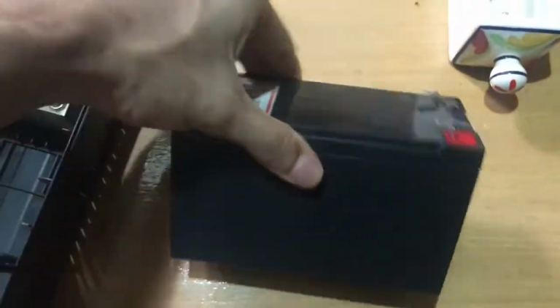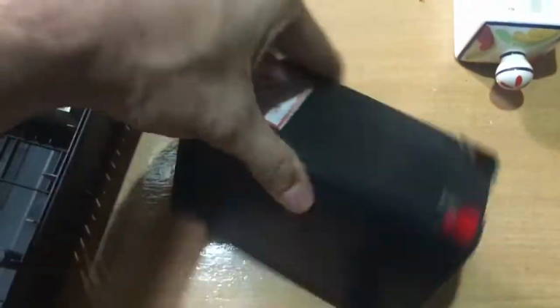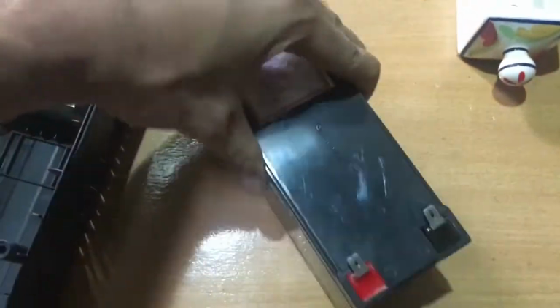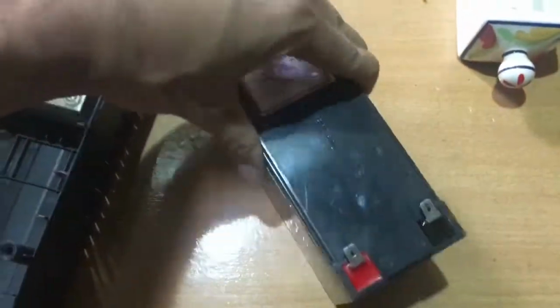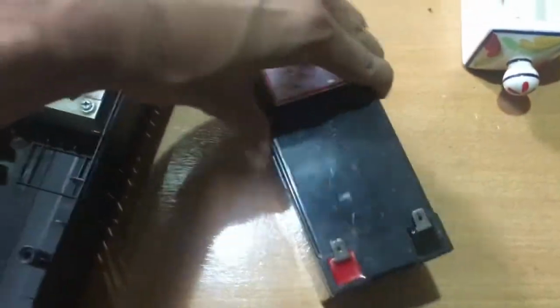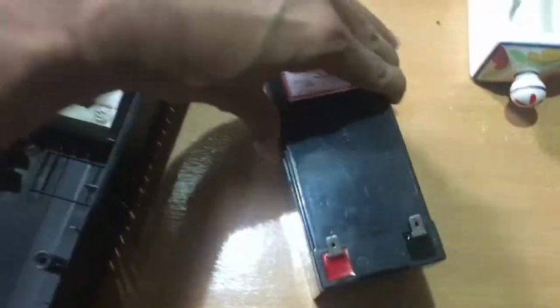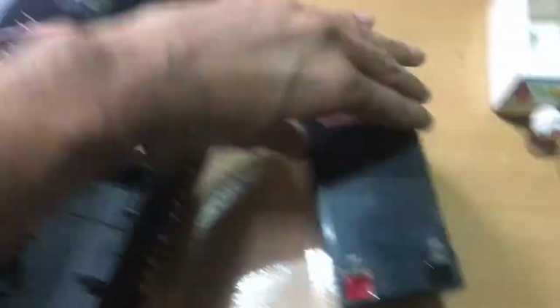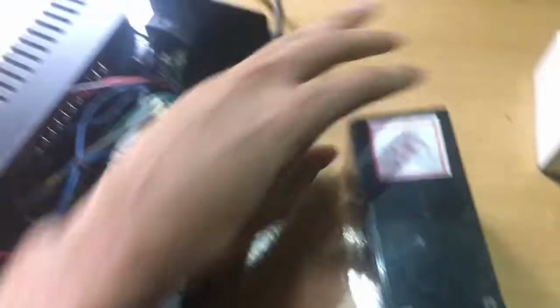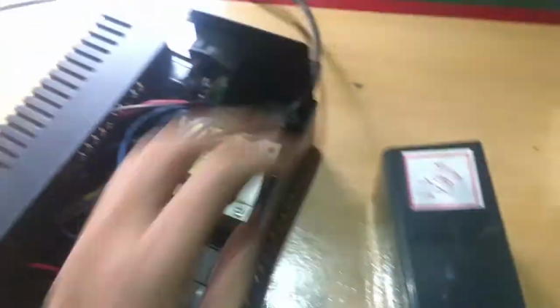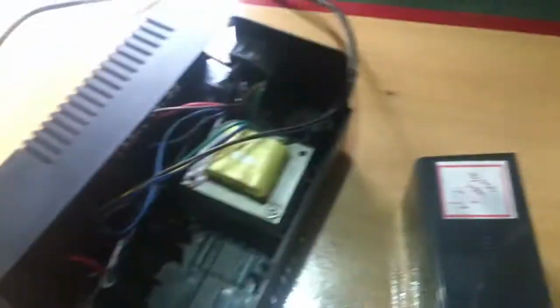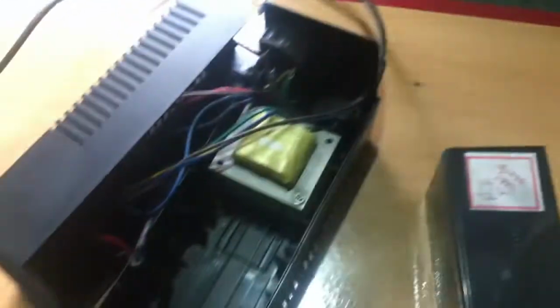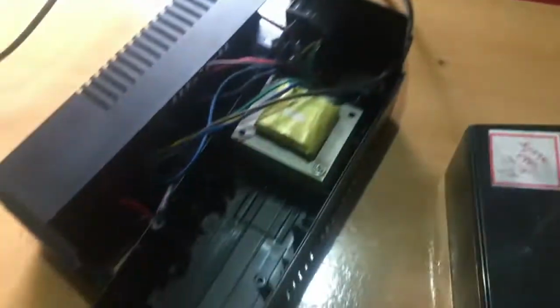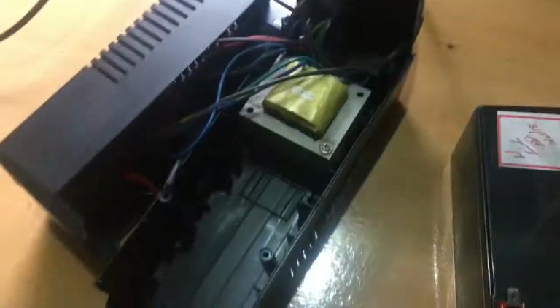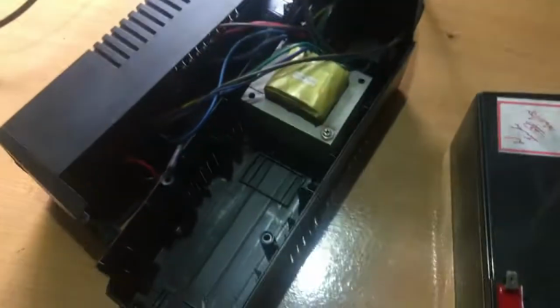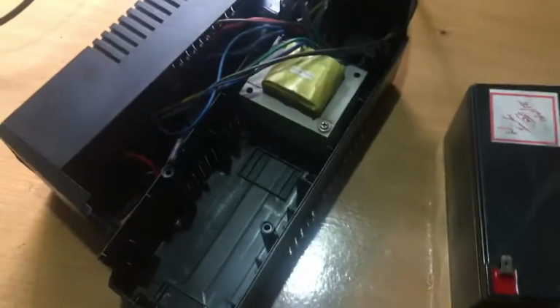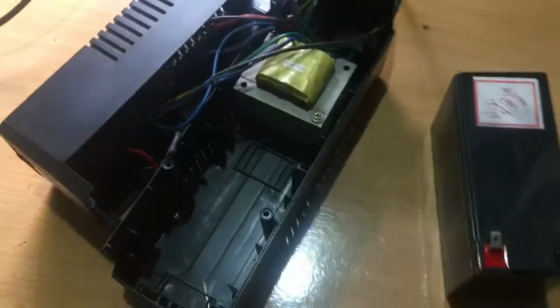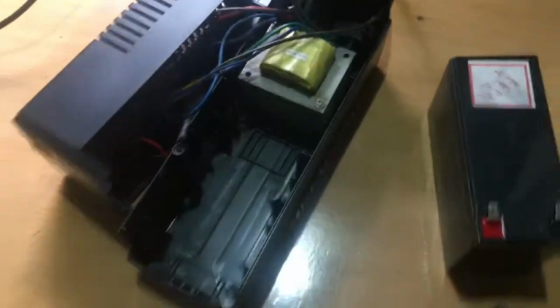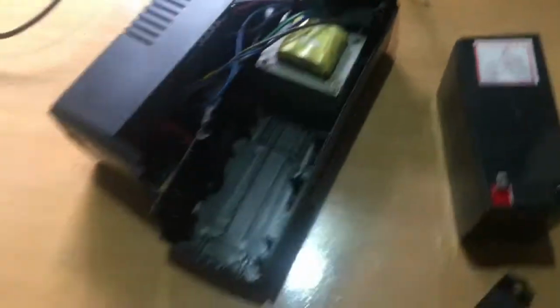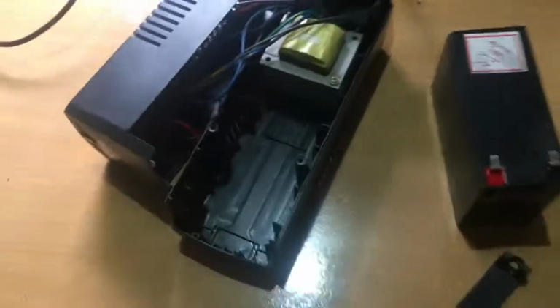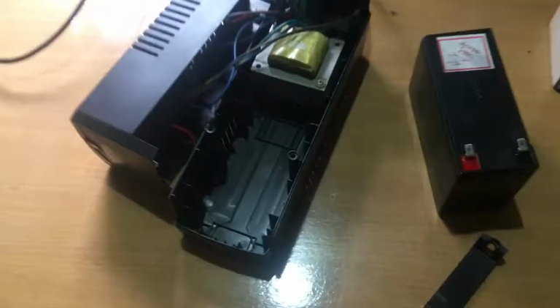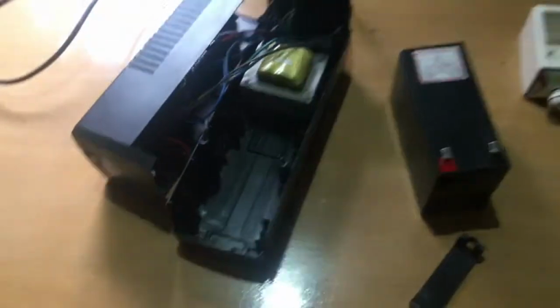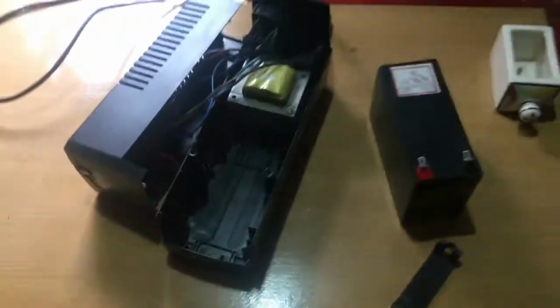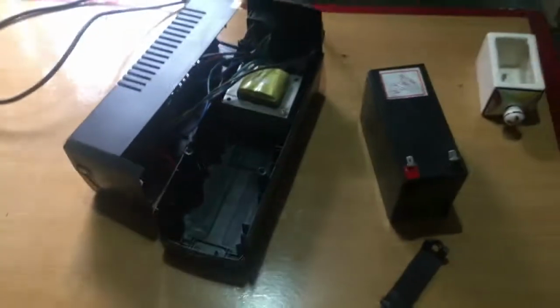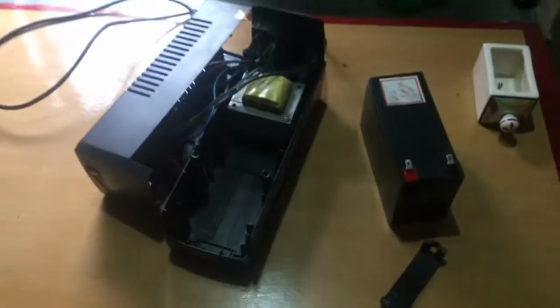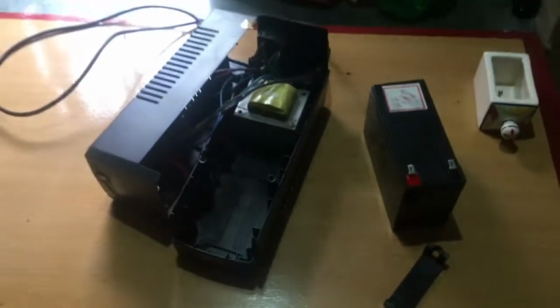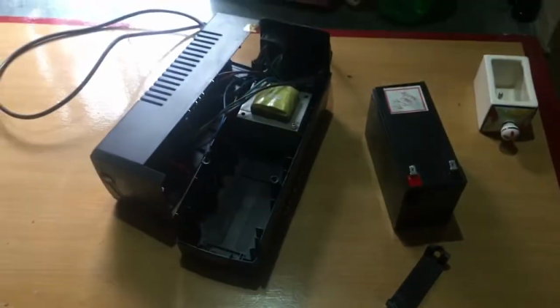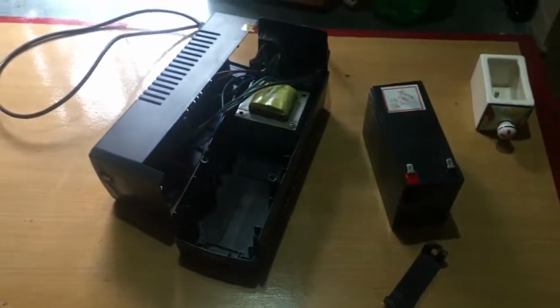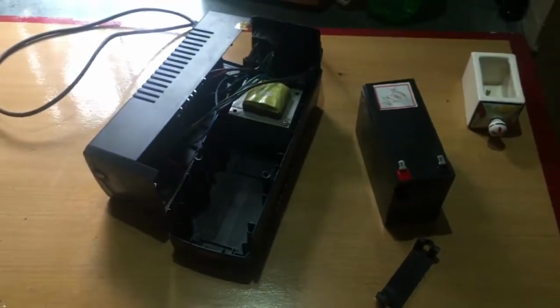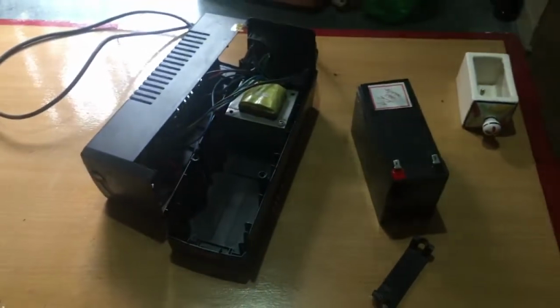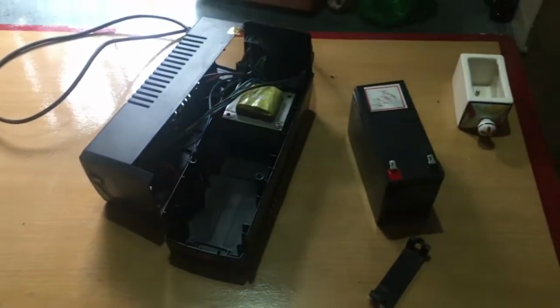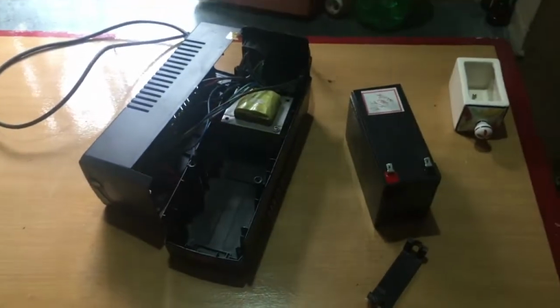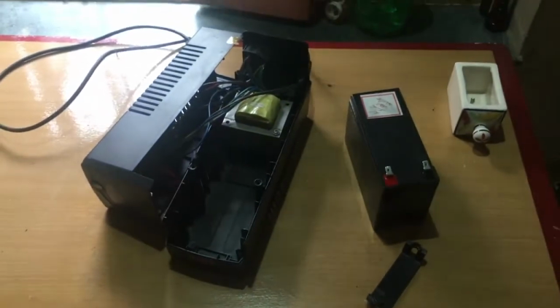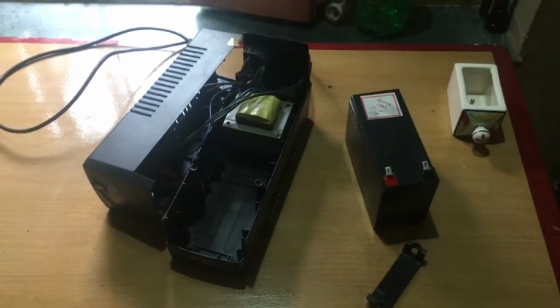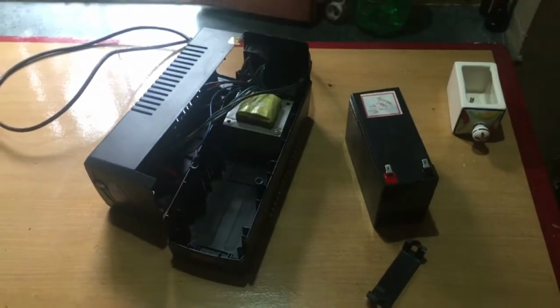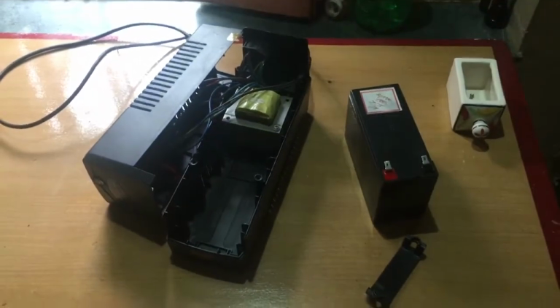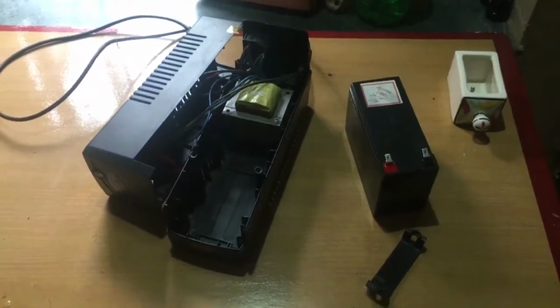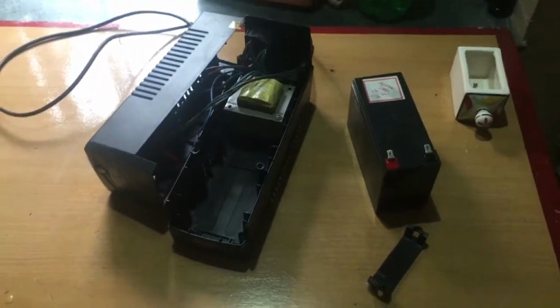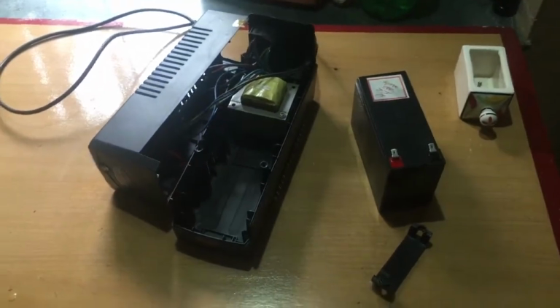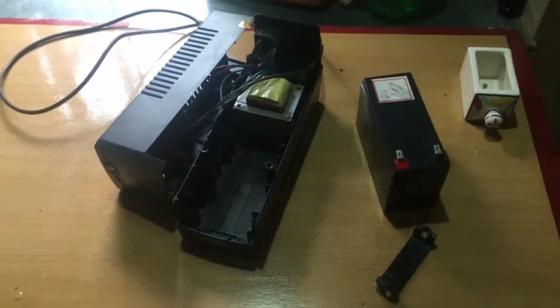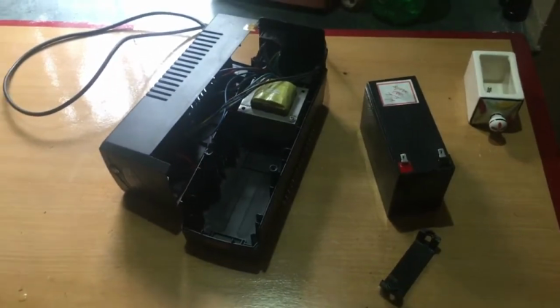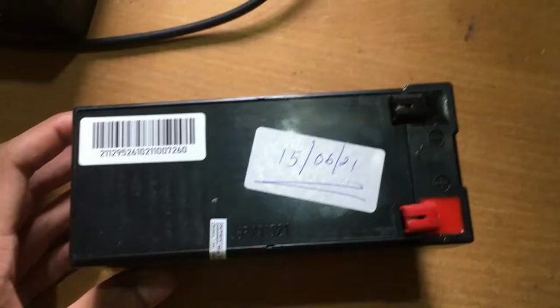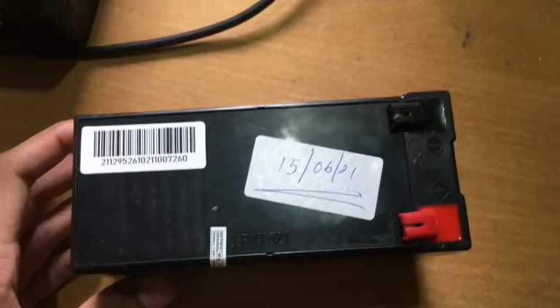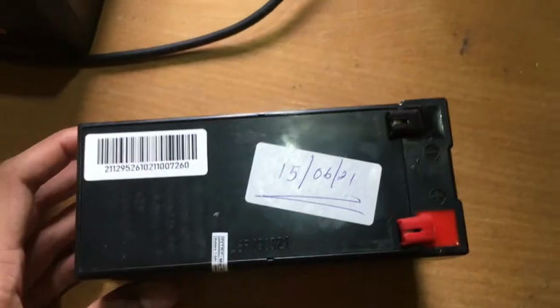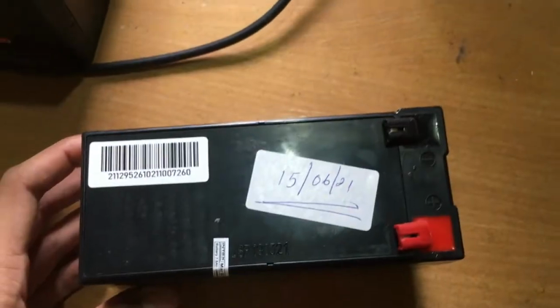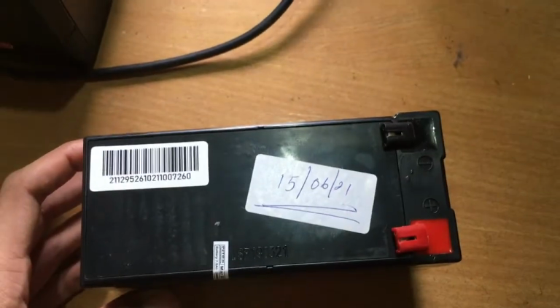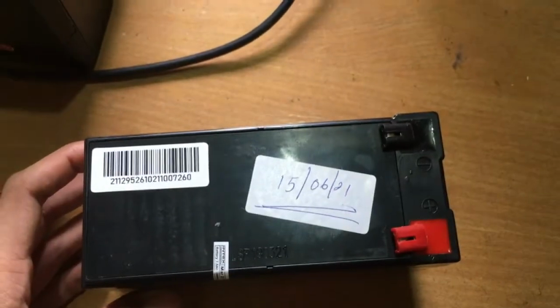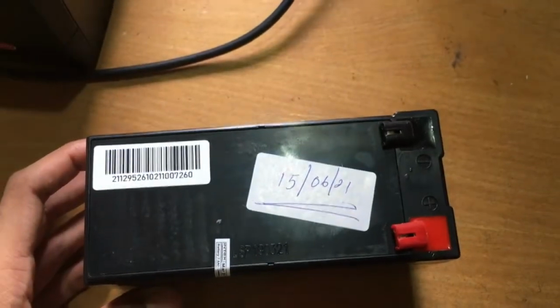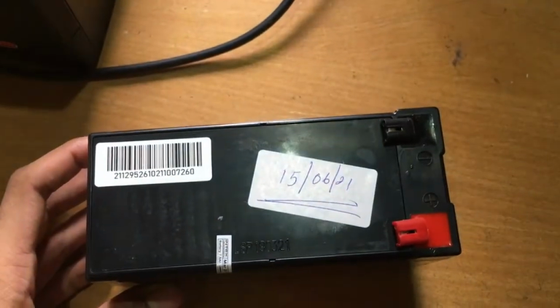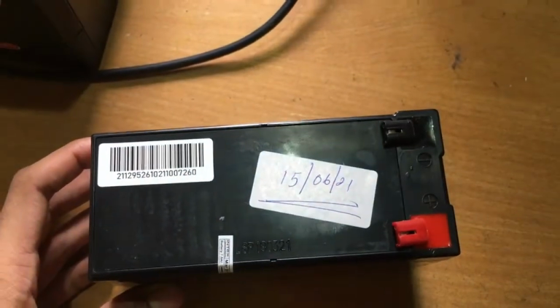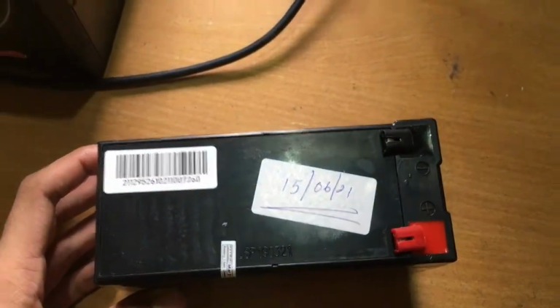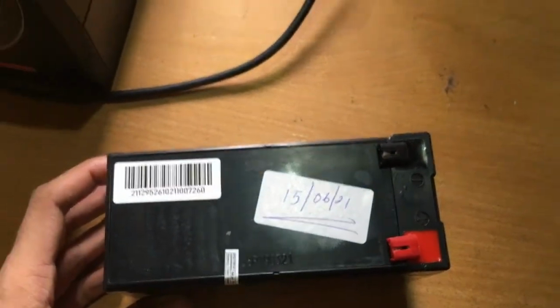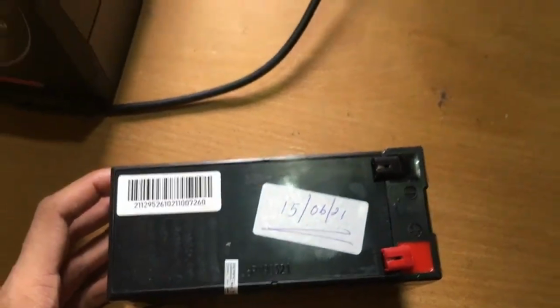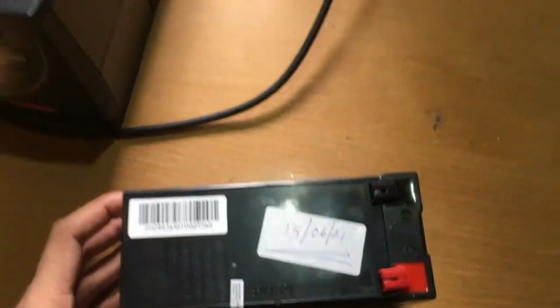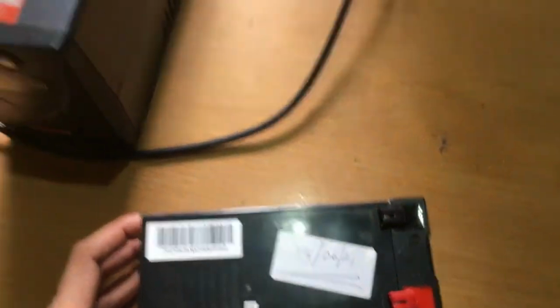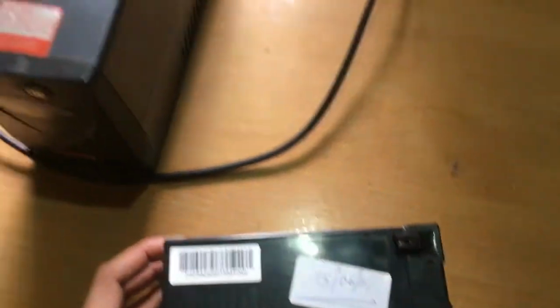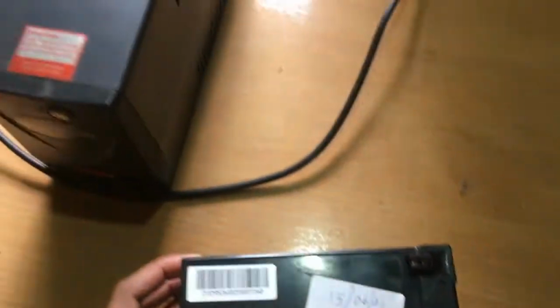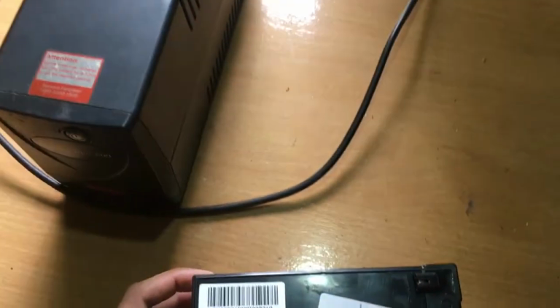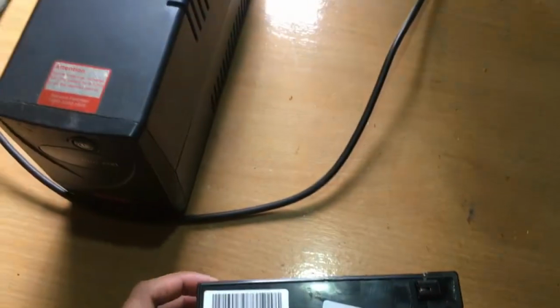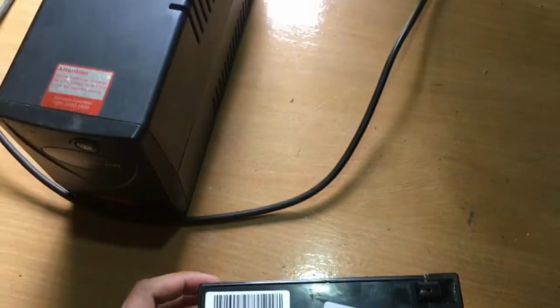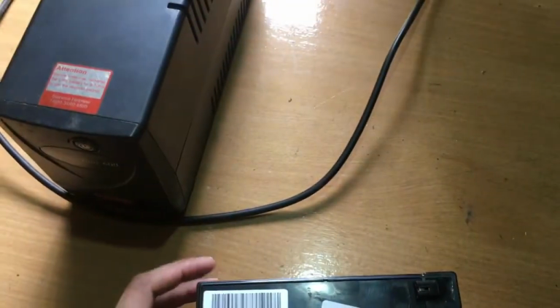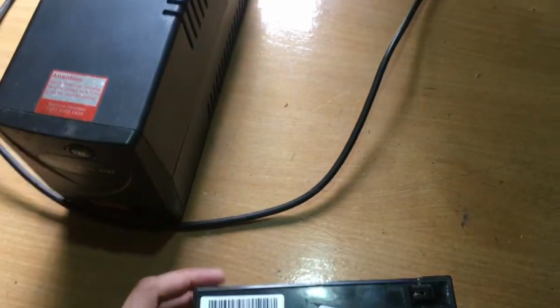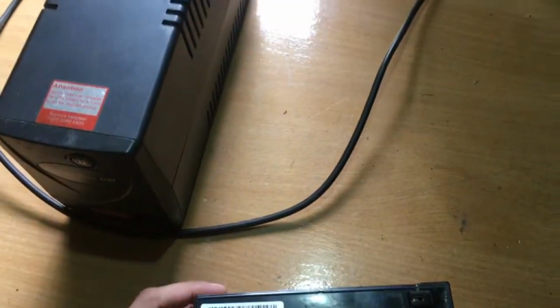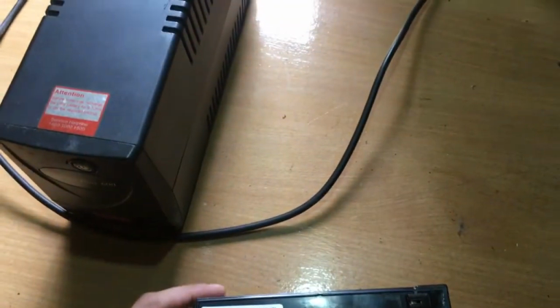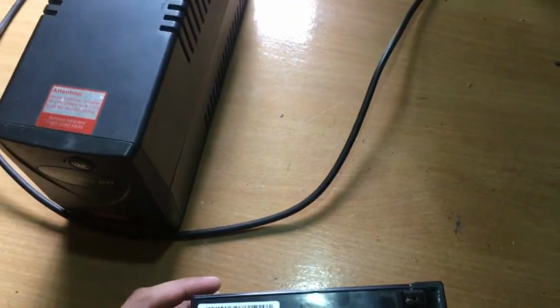Please do not try to open these and add distilled water. Doing so will damage the UPS and you will run the risk of battery explosion.